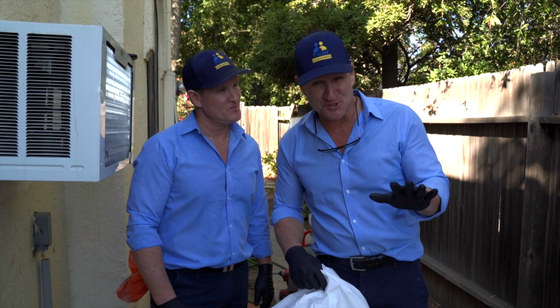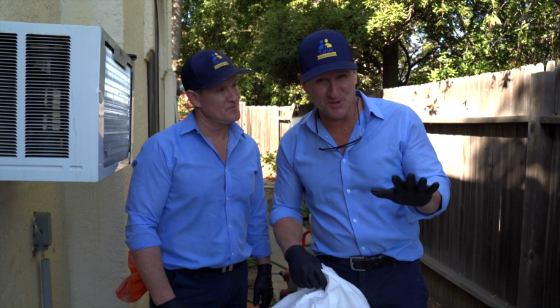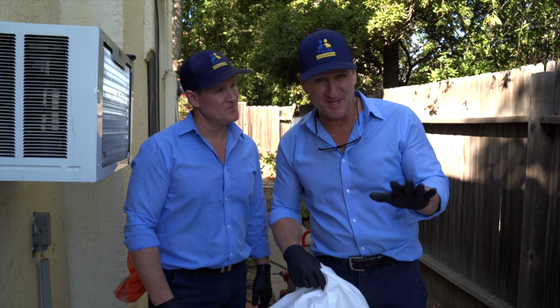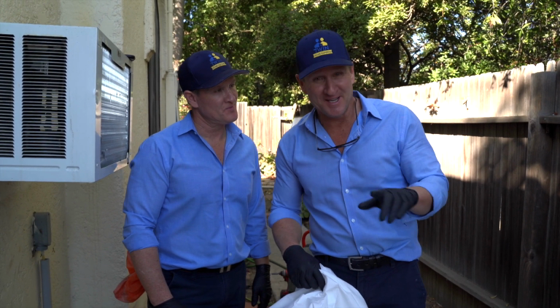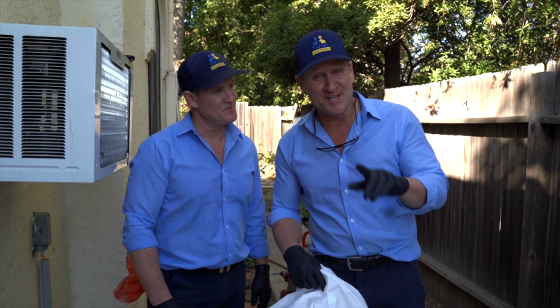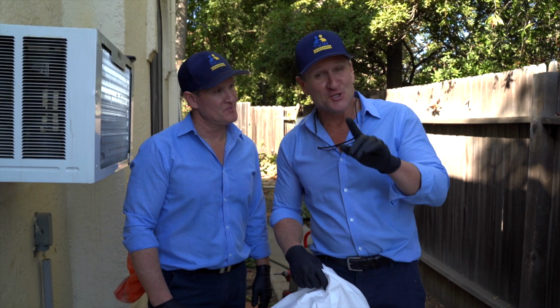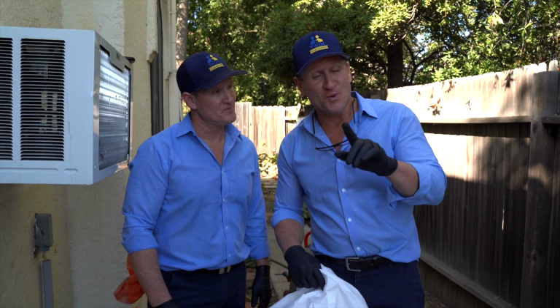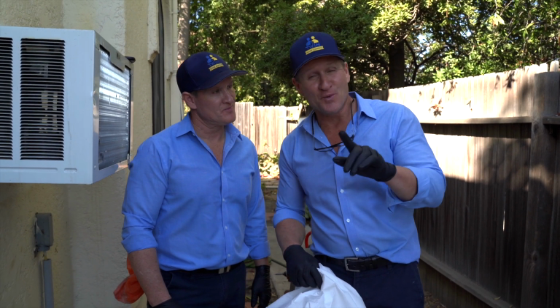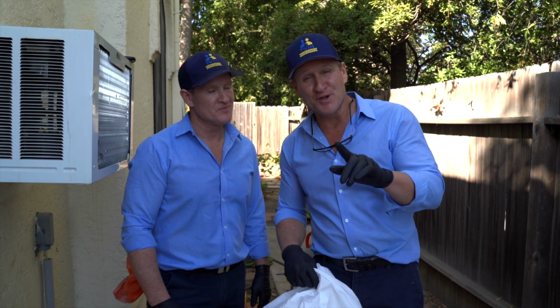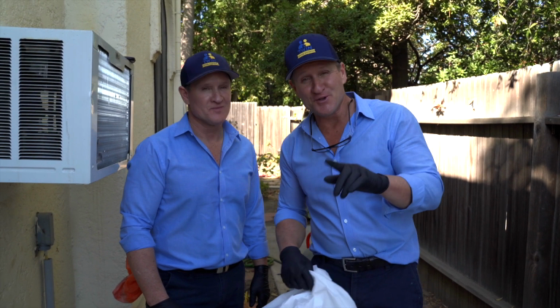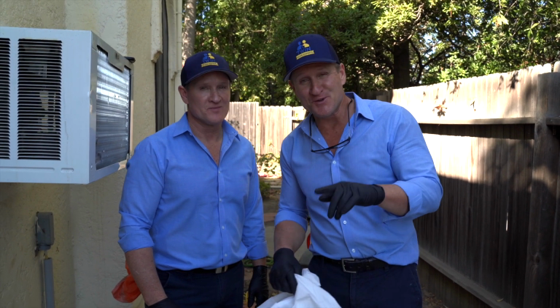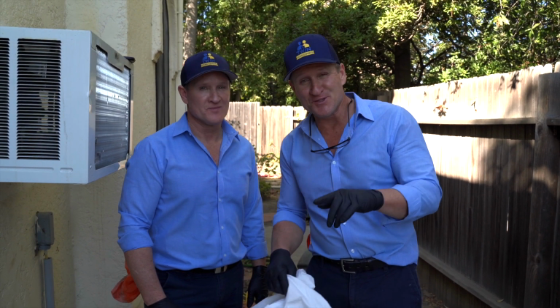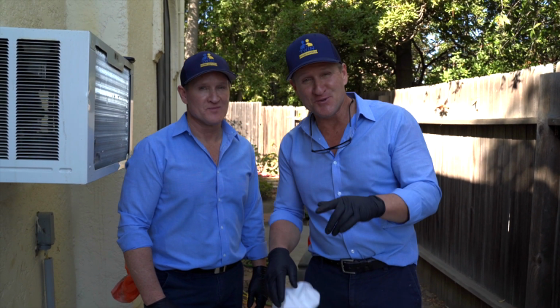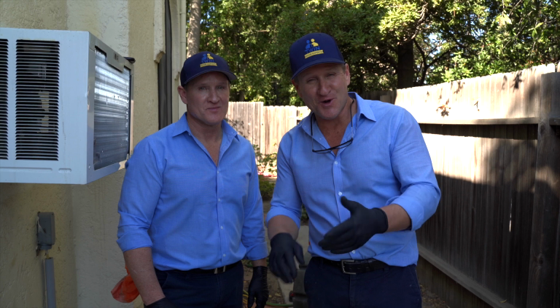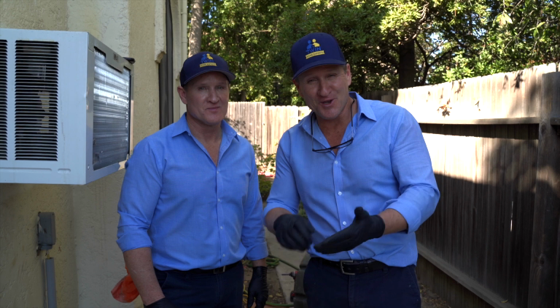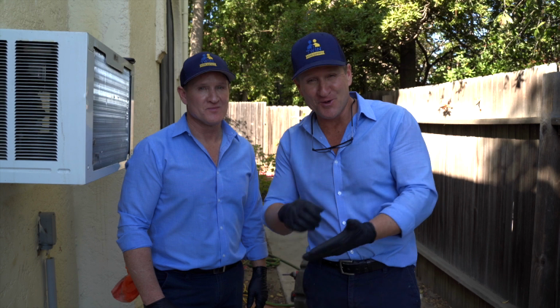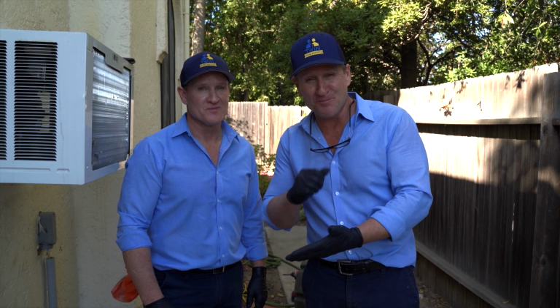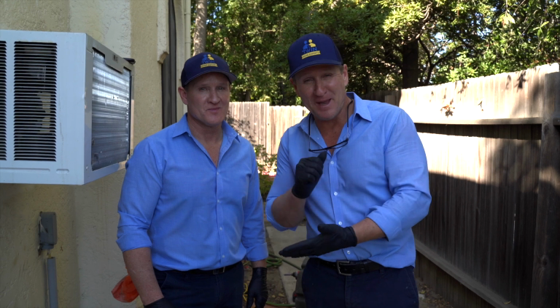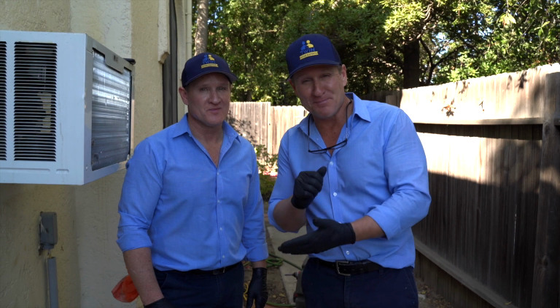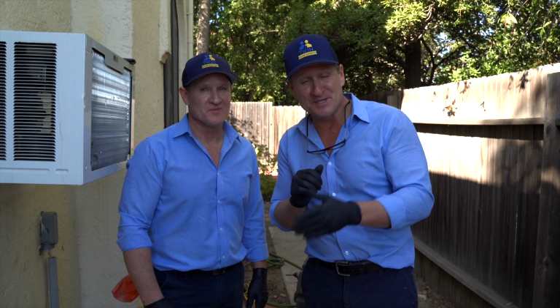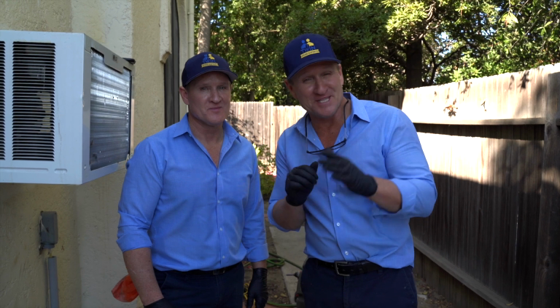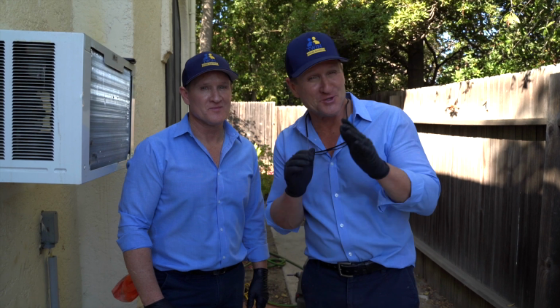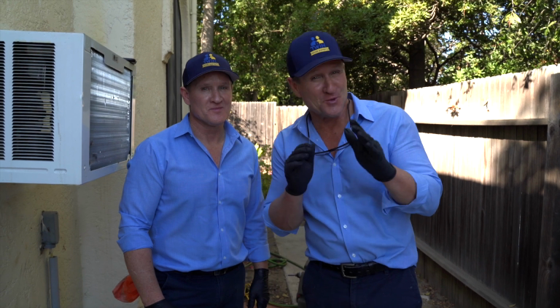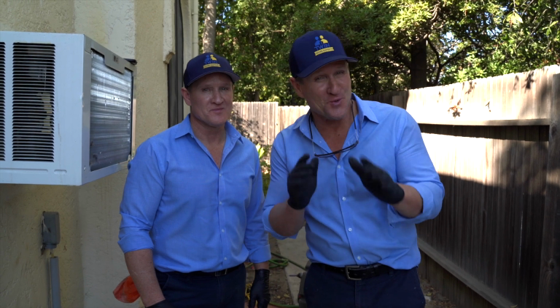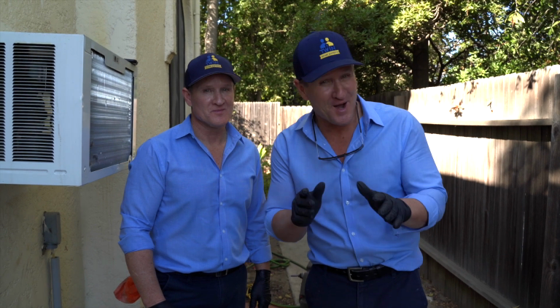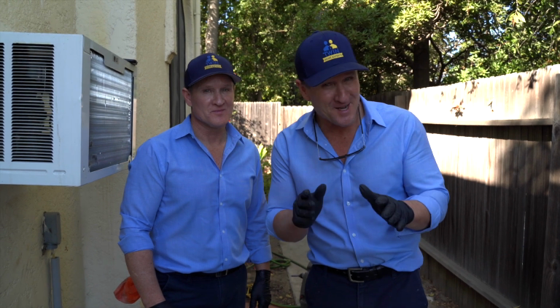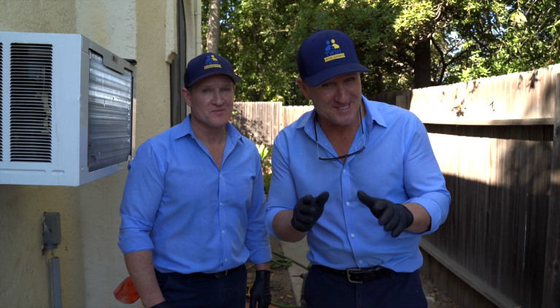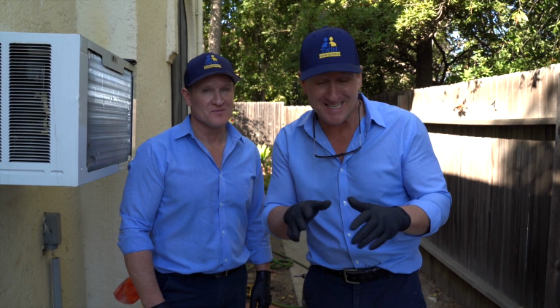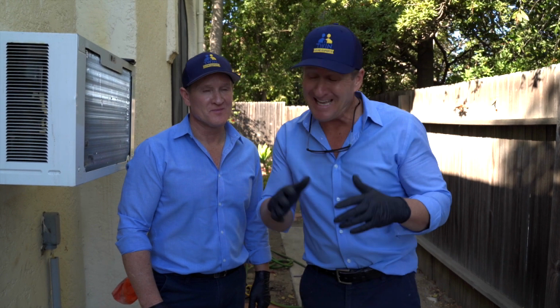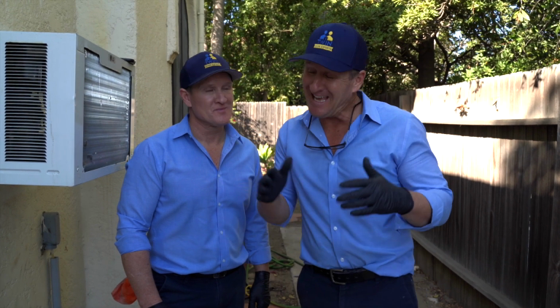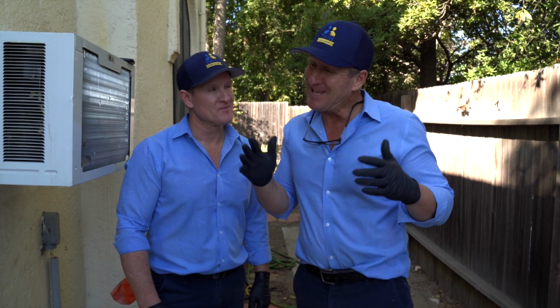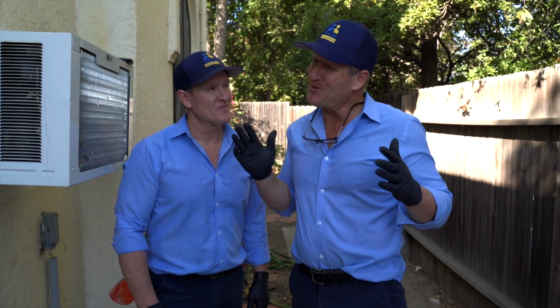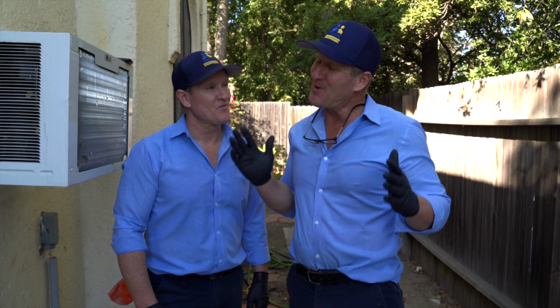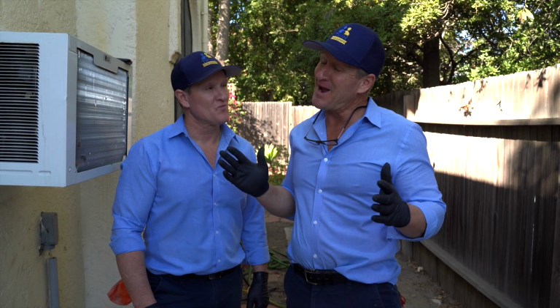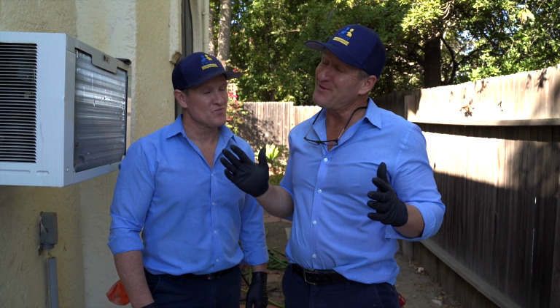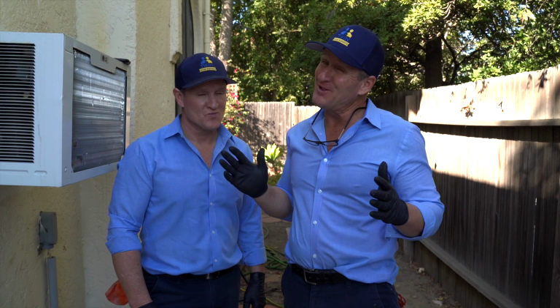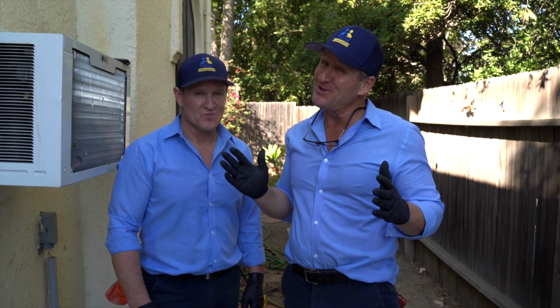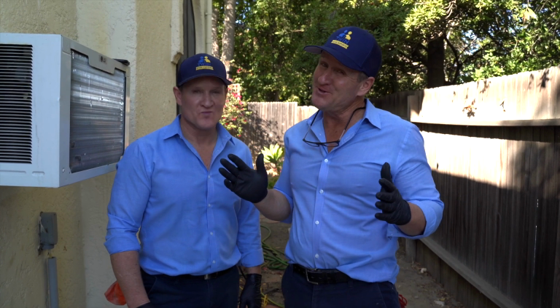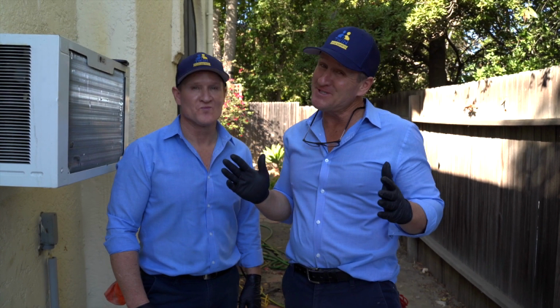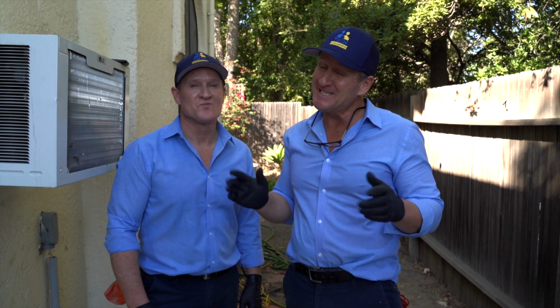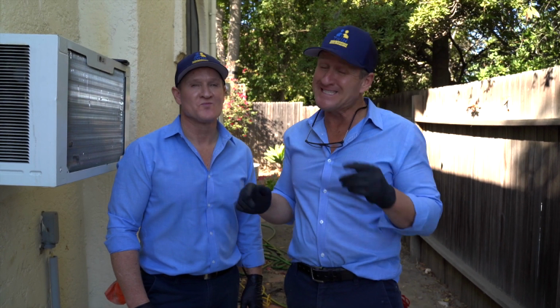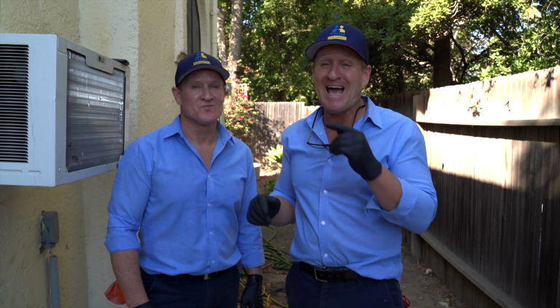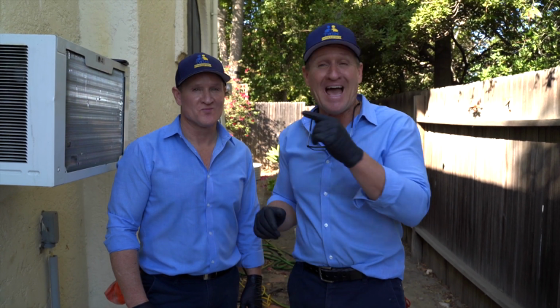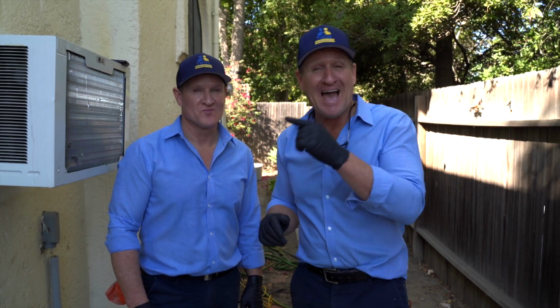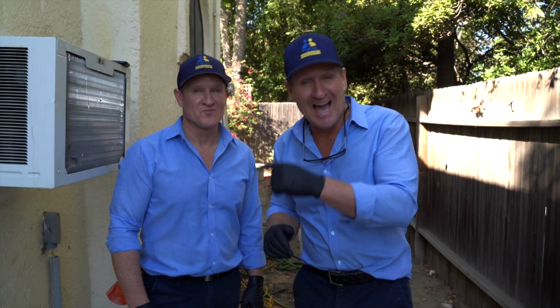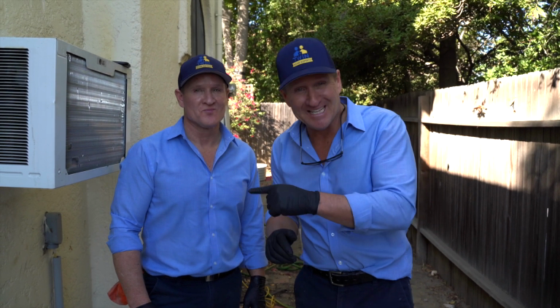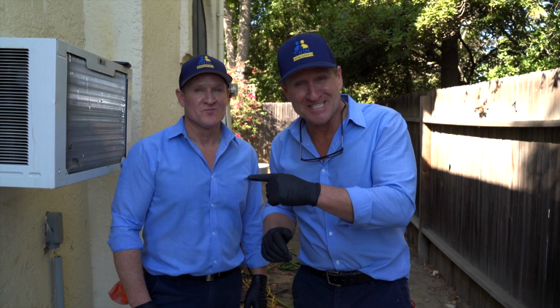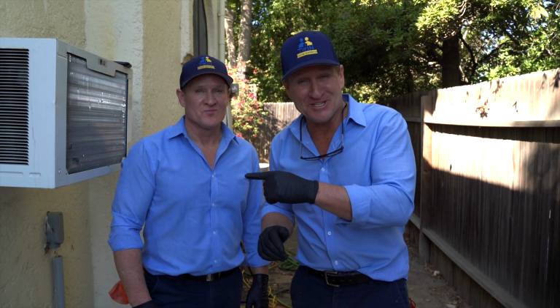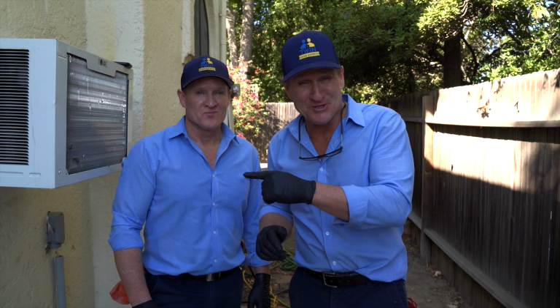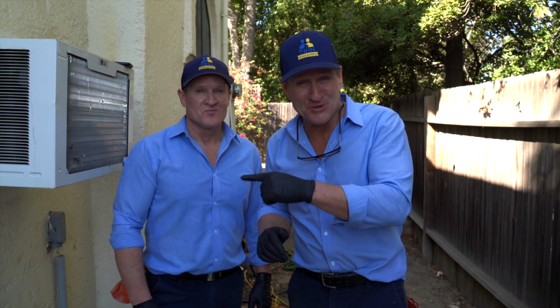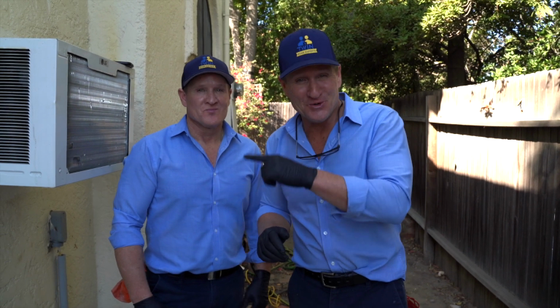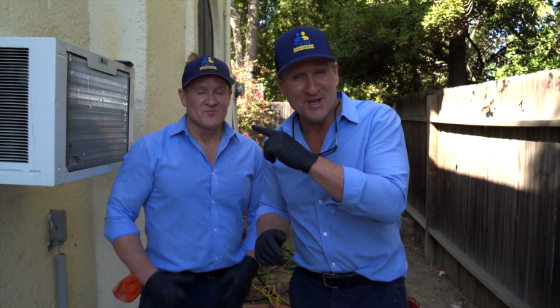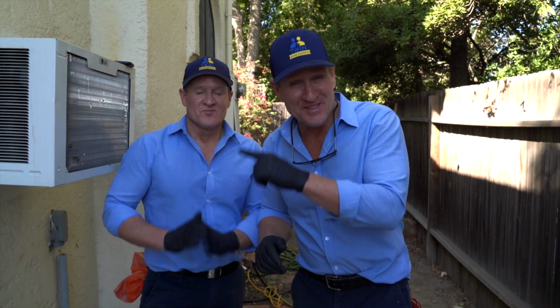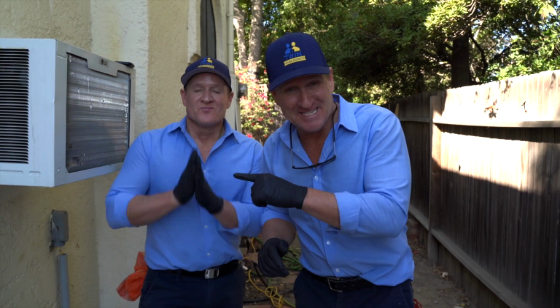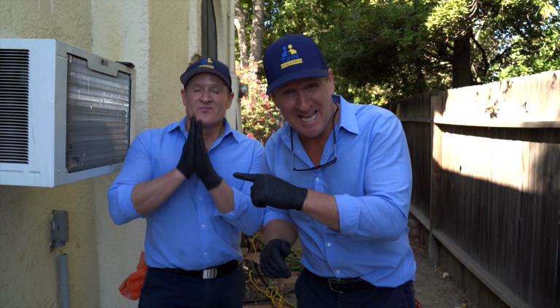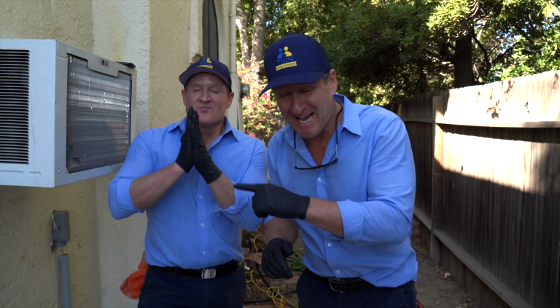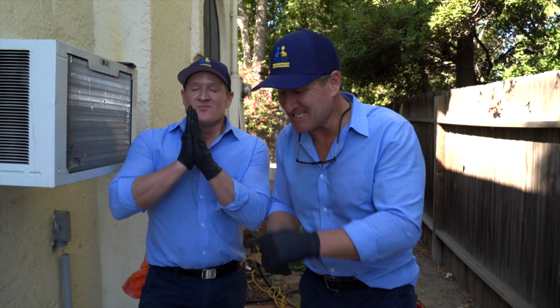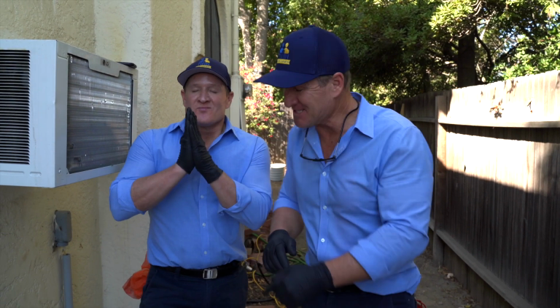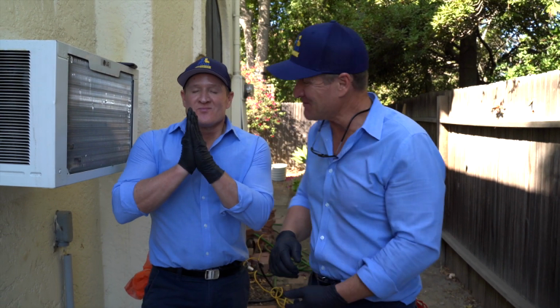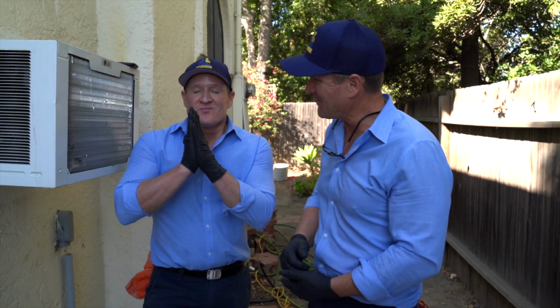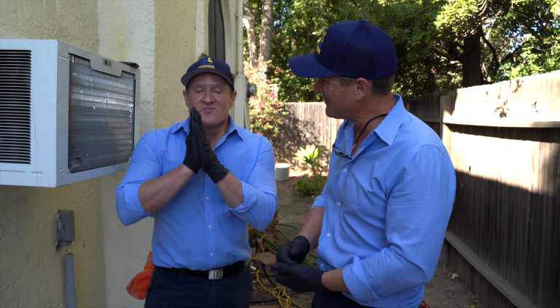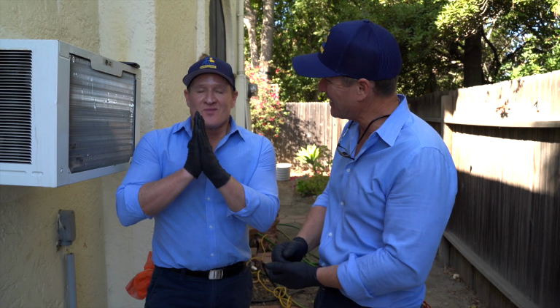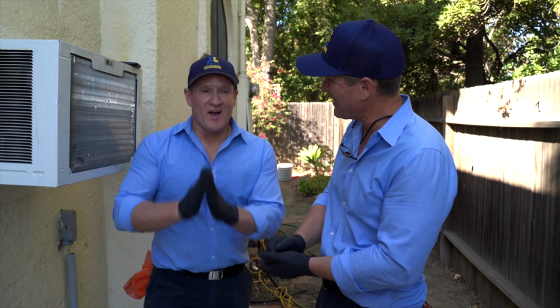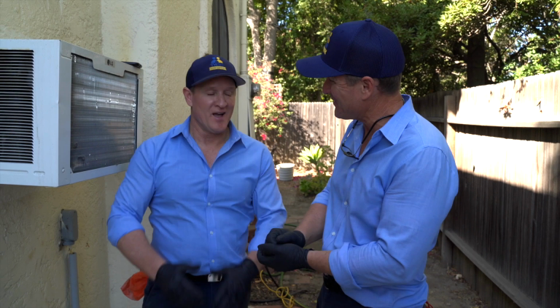Our hydrojetting truck has just pulled up. This is the root rat attachment — it goes down the line and uses precision water pressure to cut and extract the roots. It's an amazing tool. Since someone needs to go under the house, we're settling it with paper-scissors-rock — whoever loses does the task.